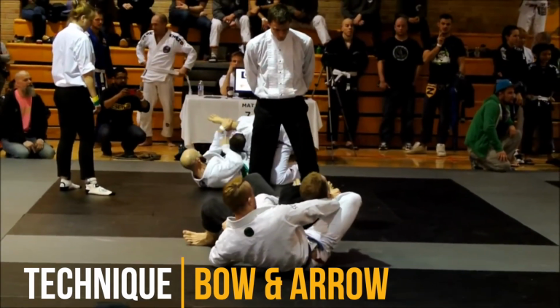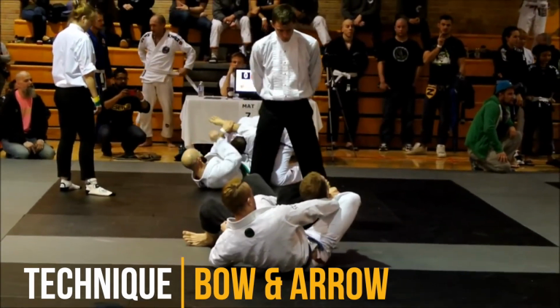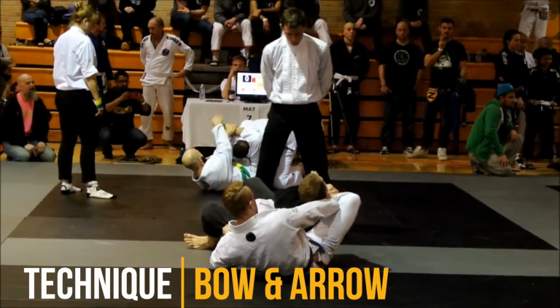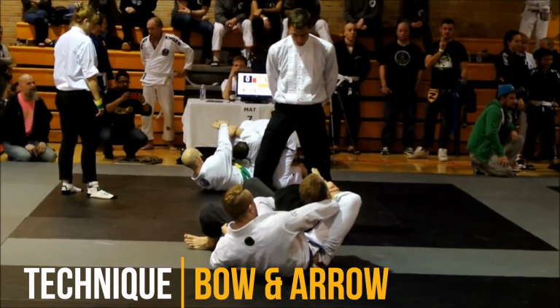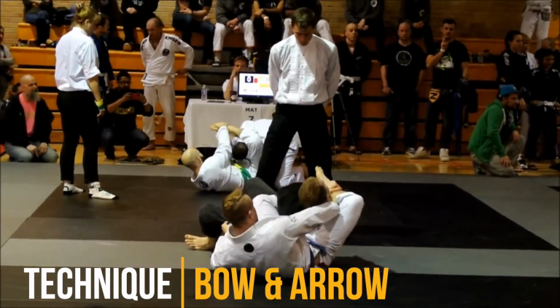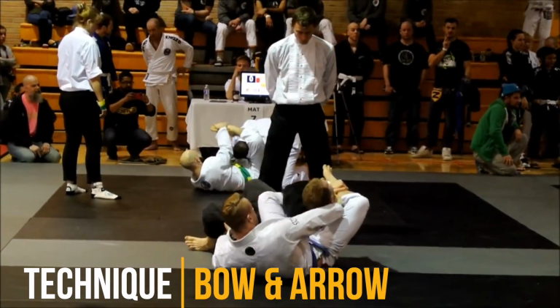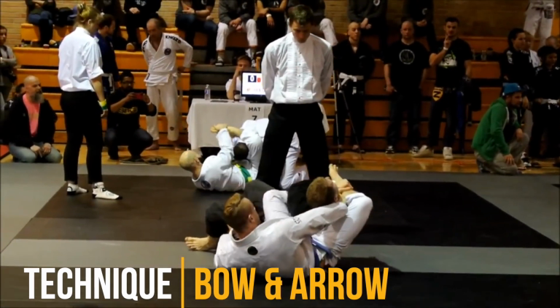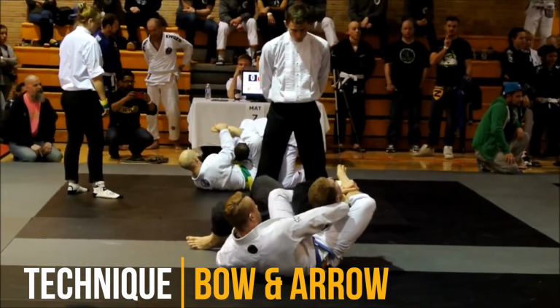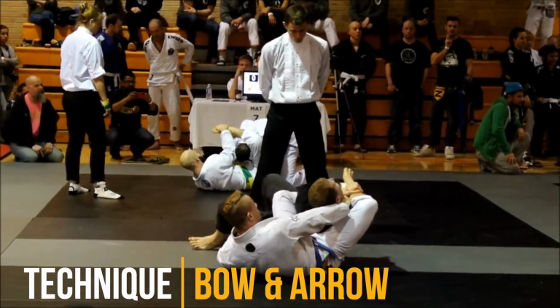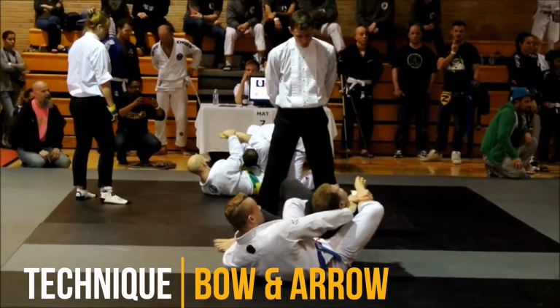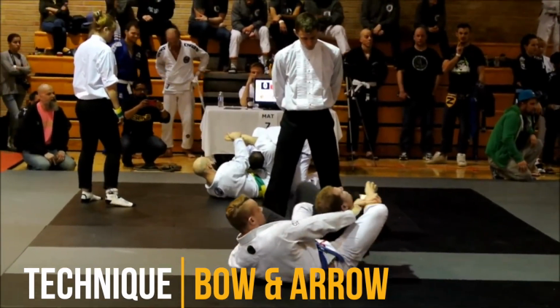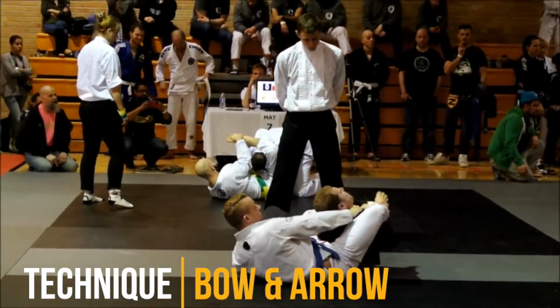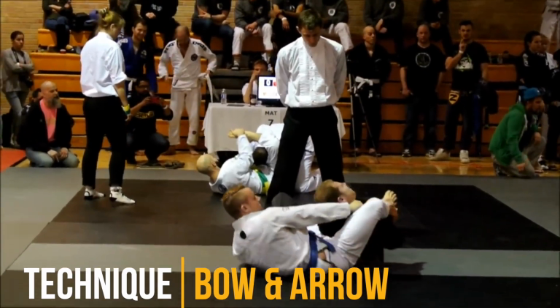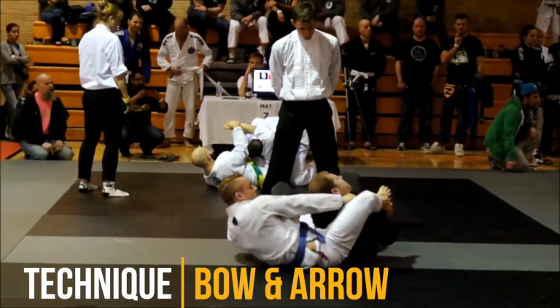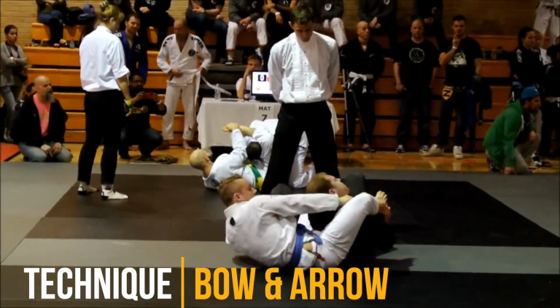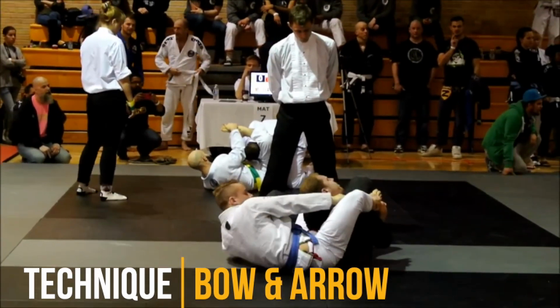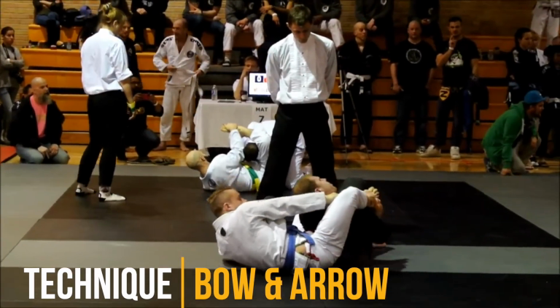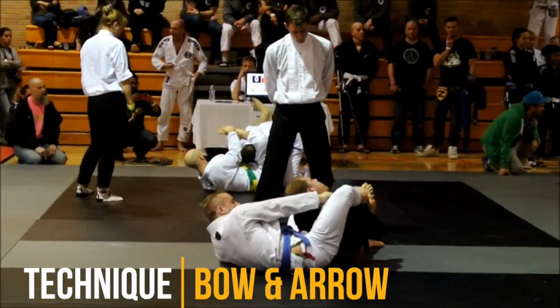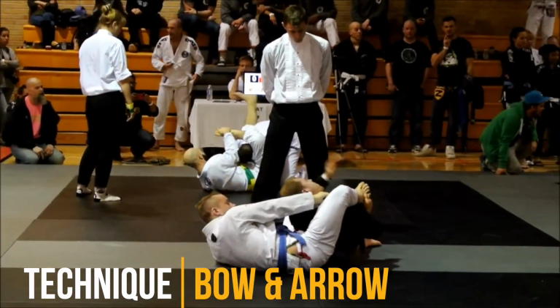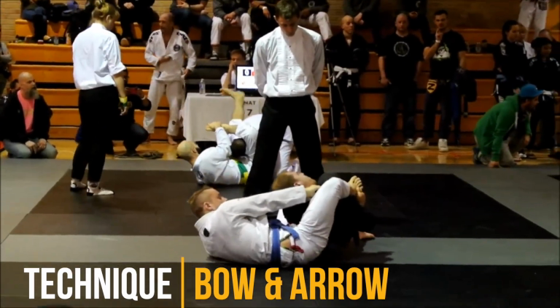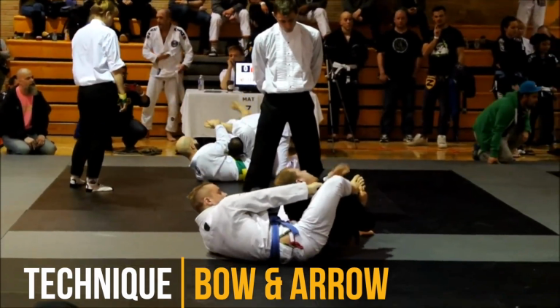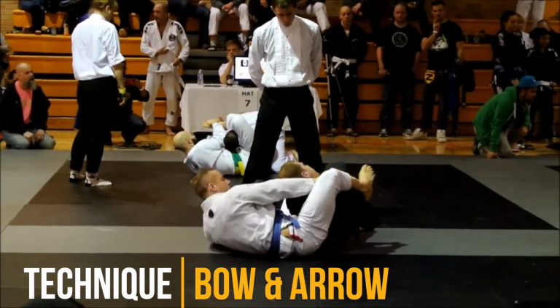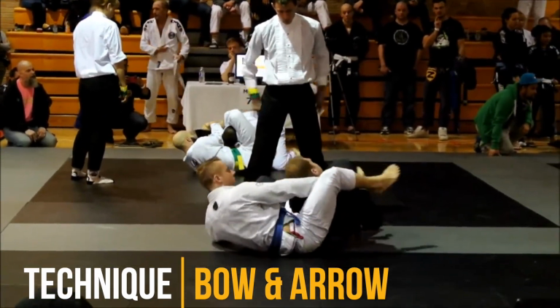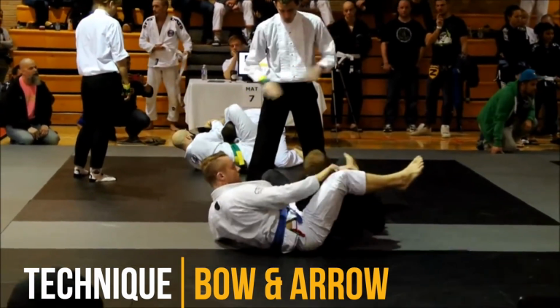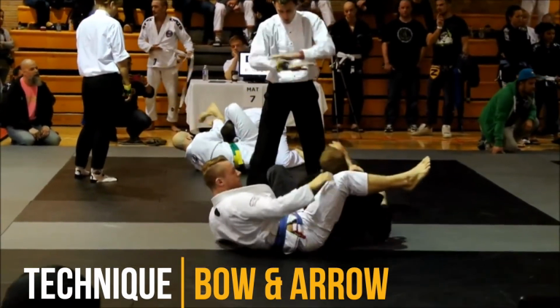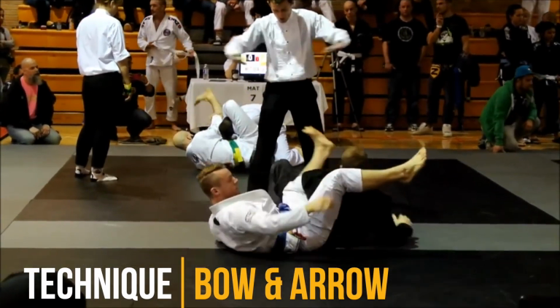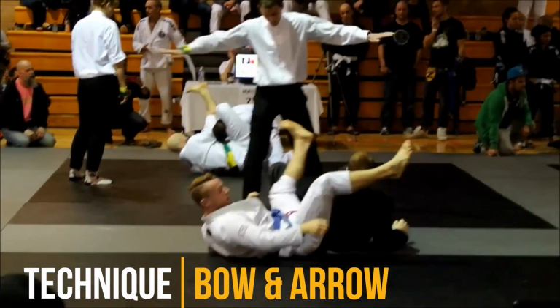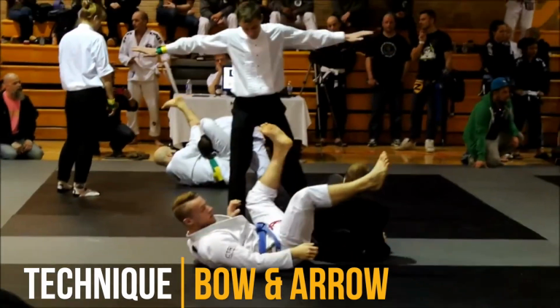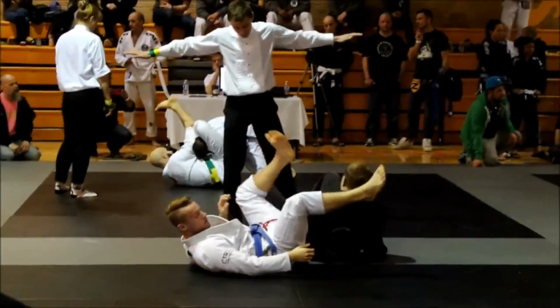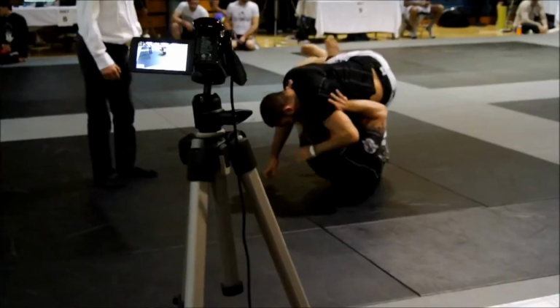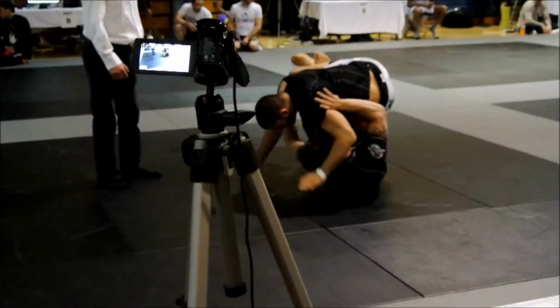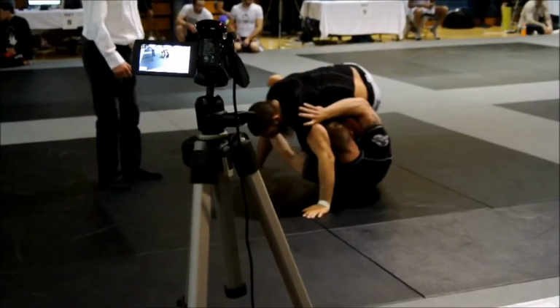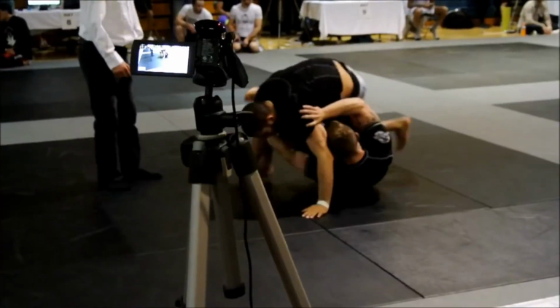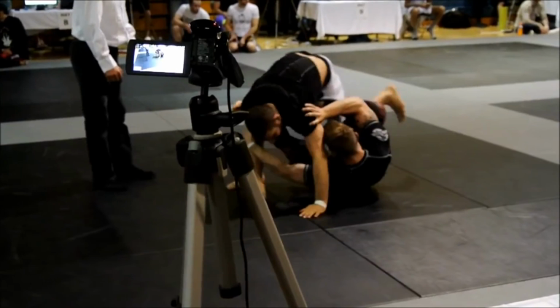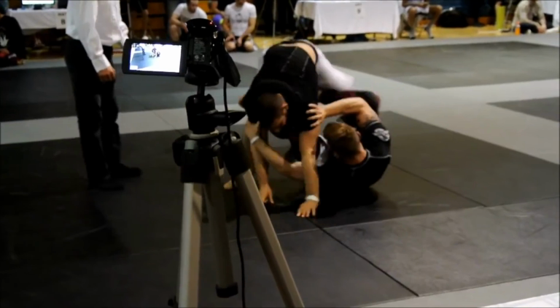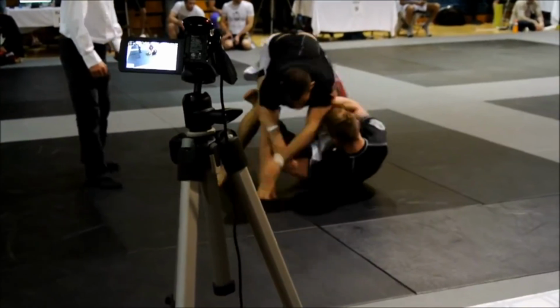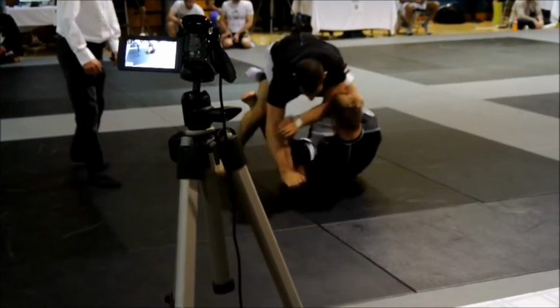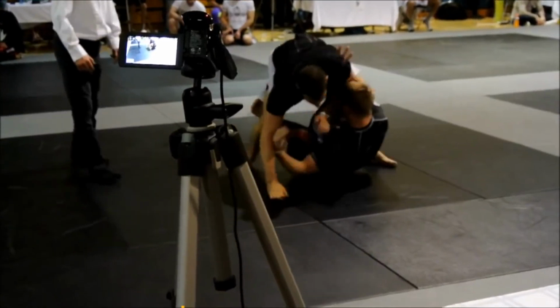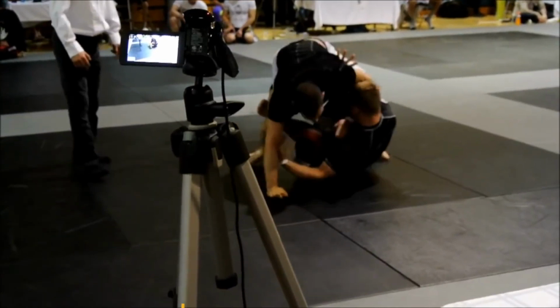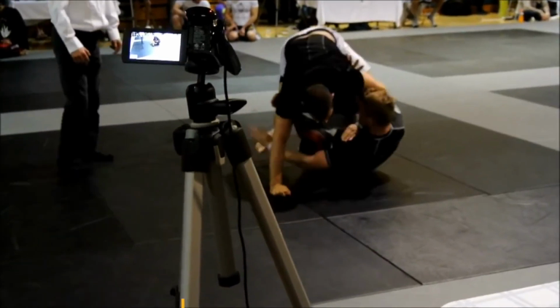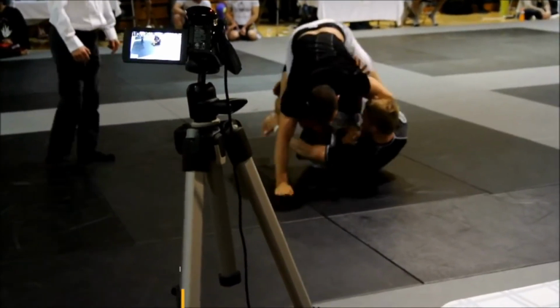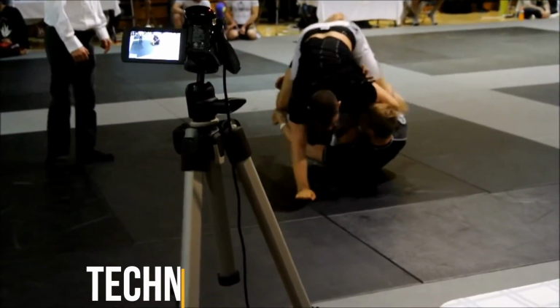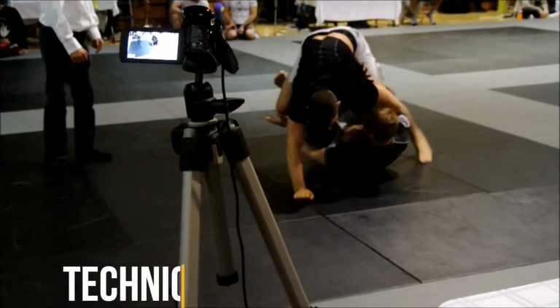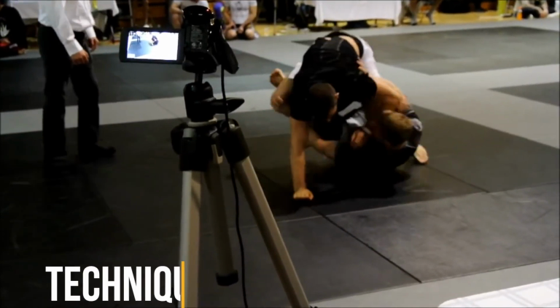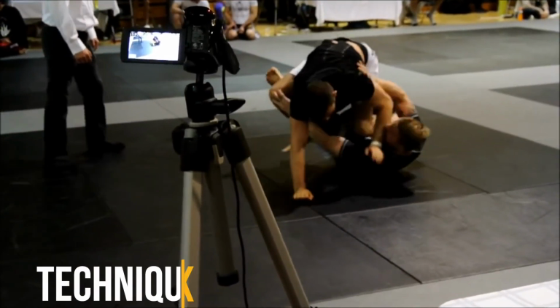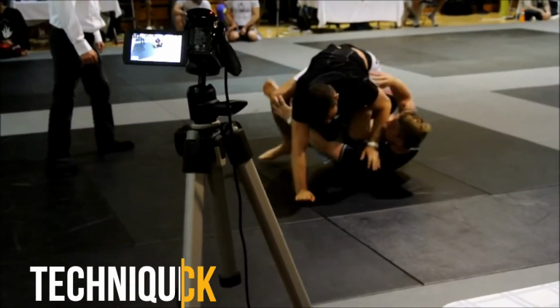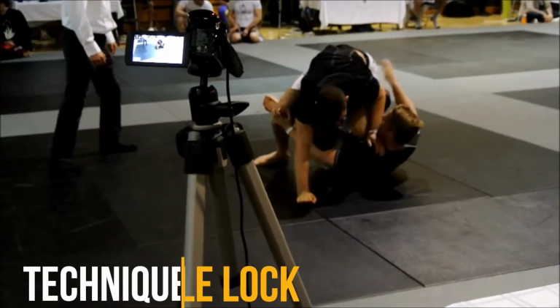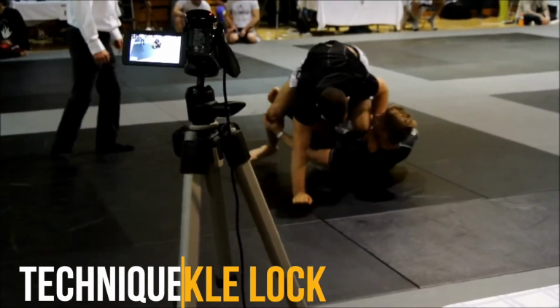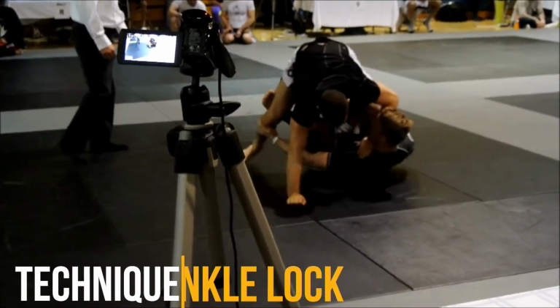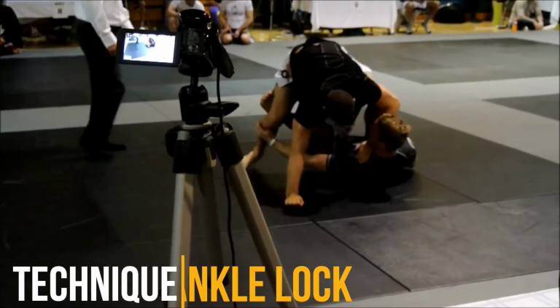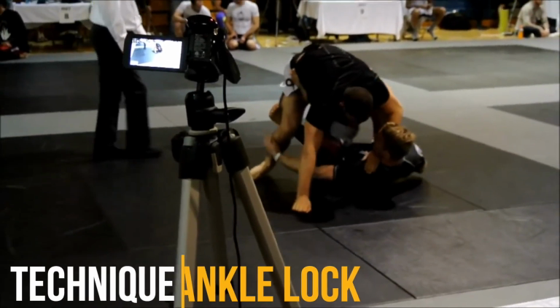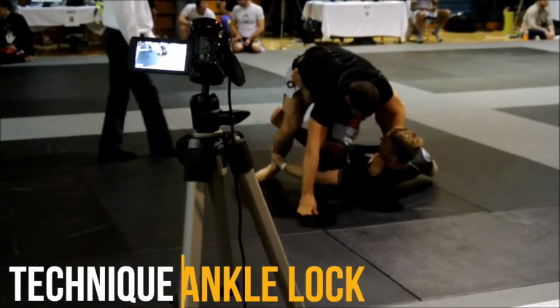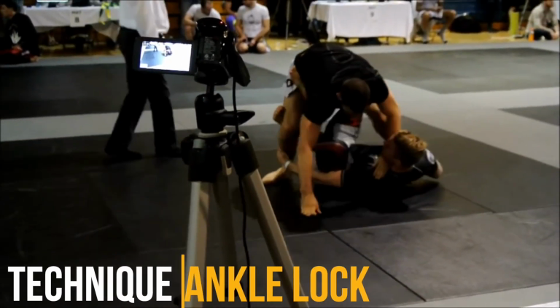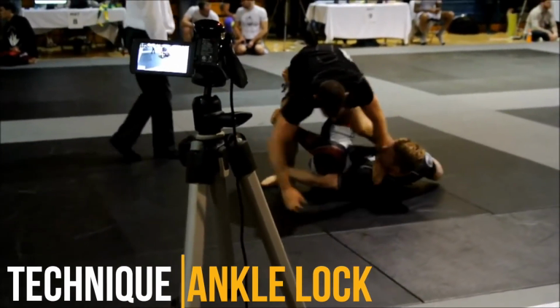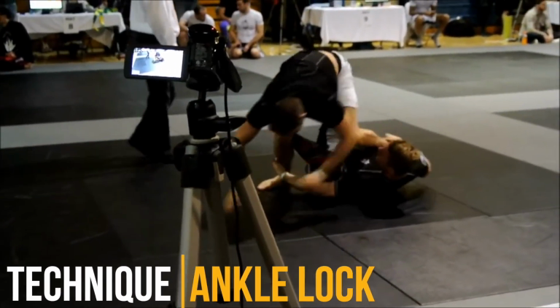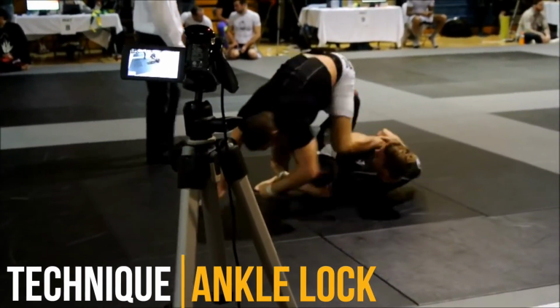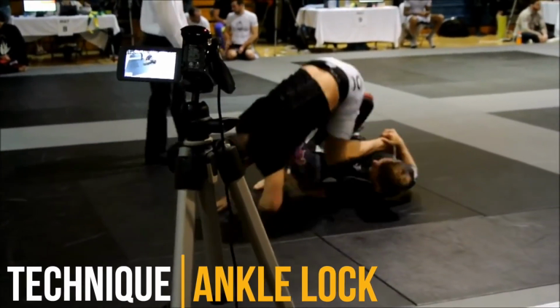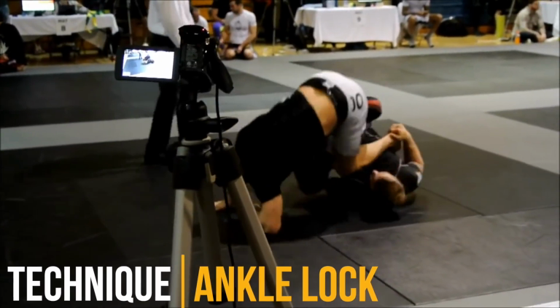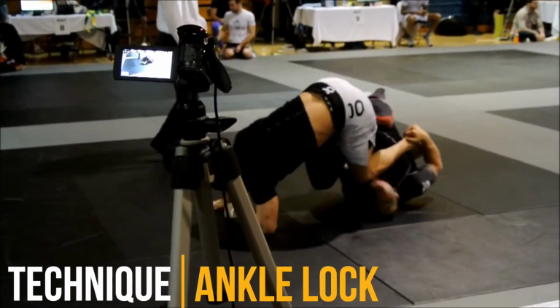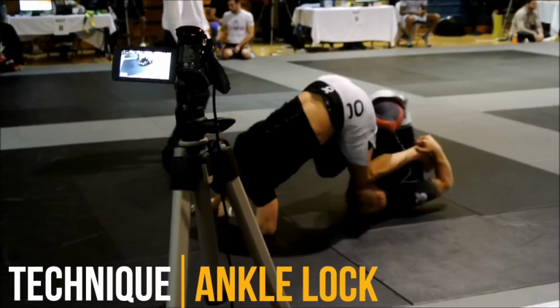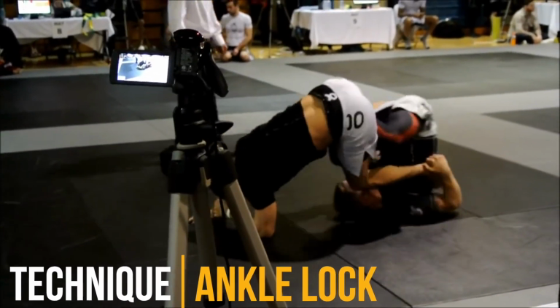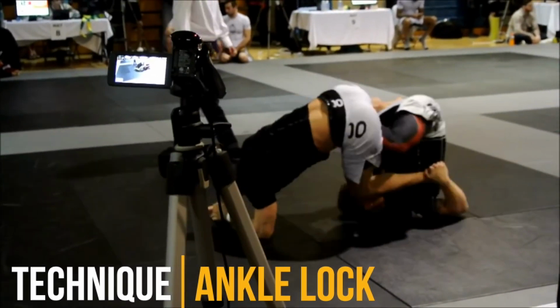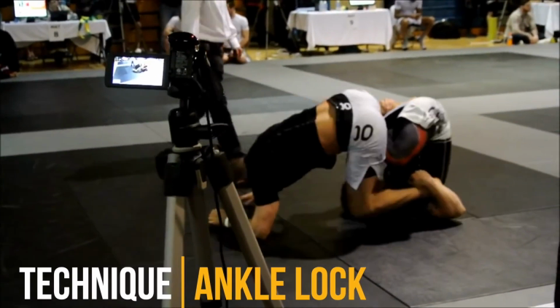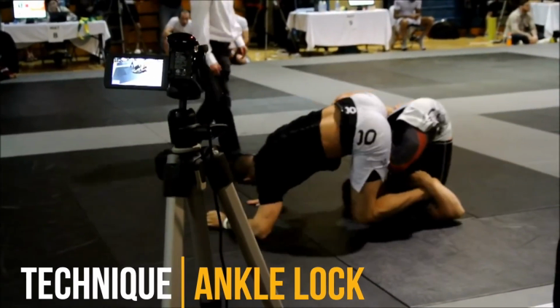I could have kept my elbow tighter to prevent my opponent's head from popping out underneath my arm and escaping, but luckily it worked out just fine.